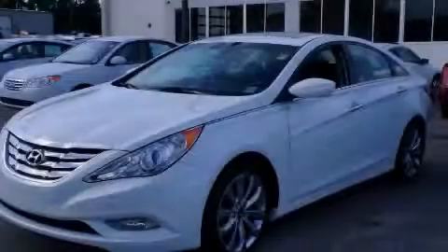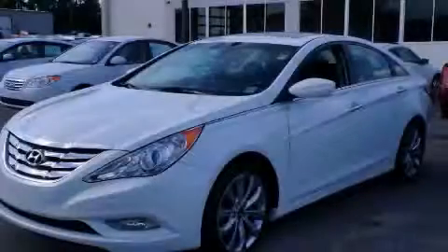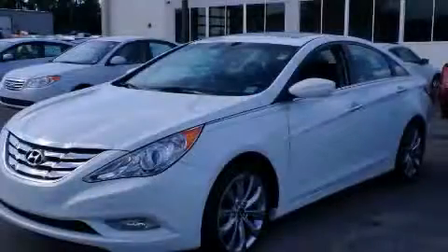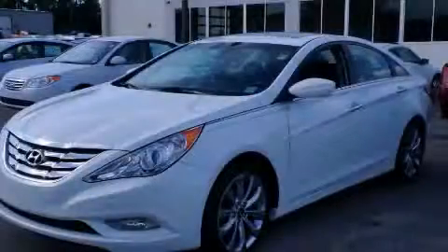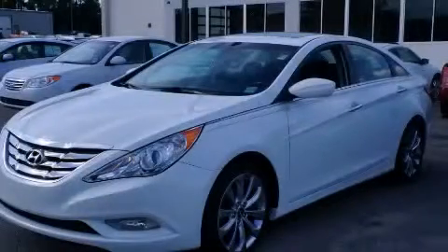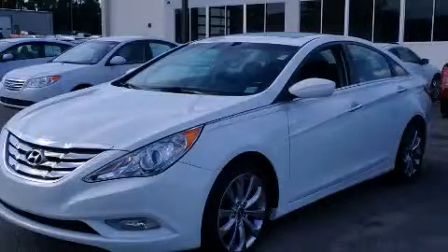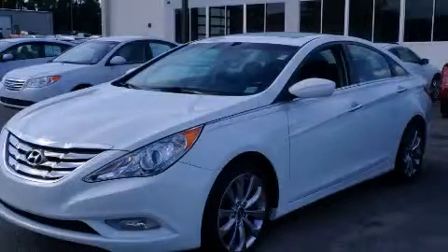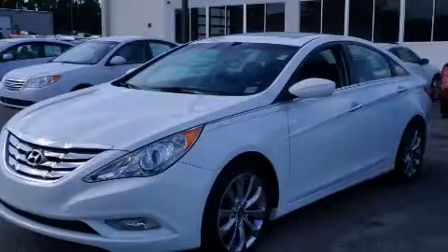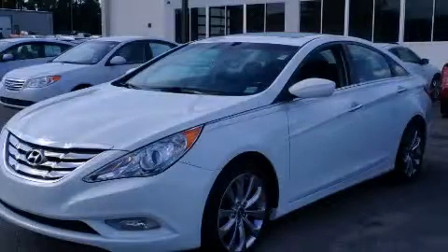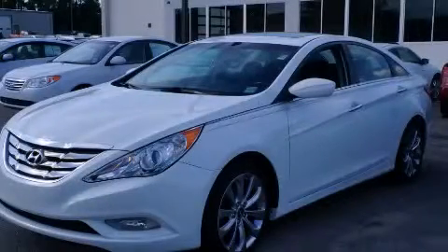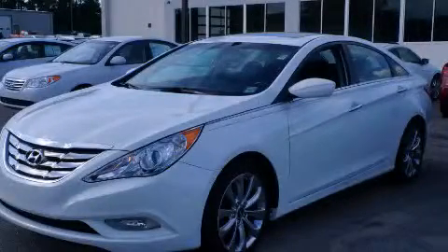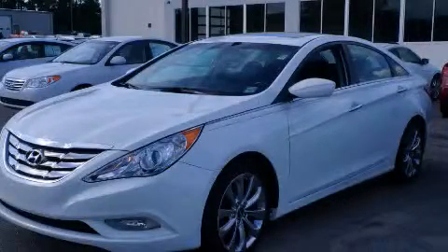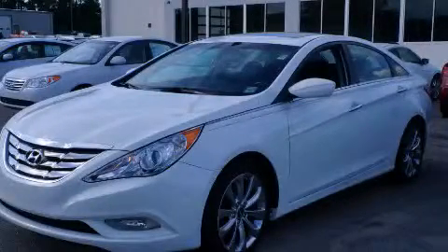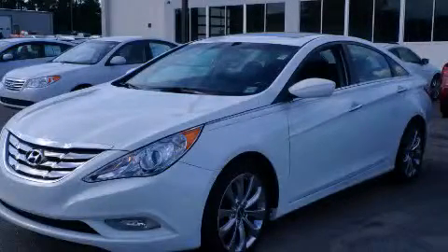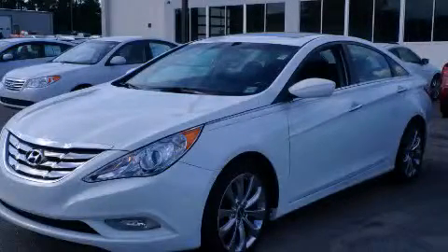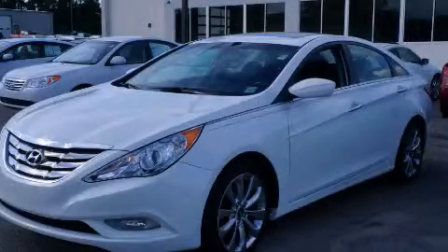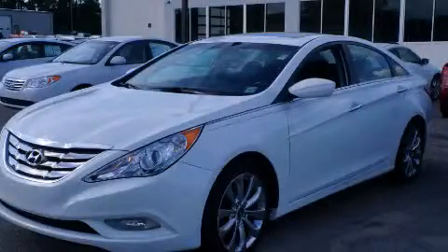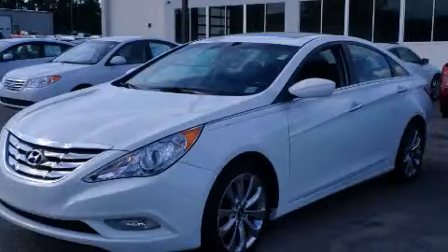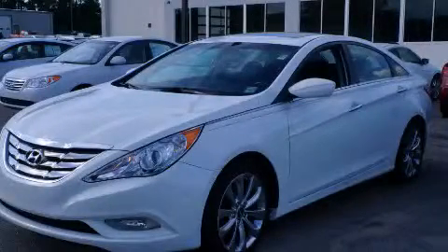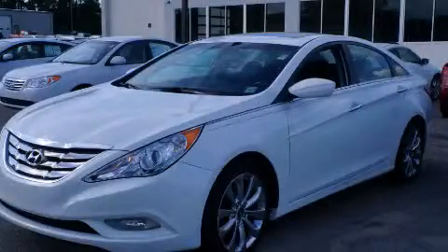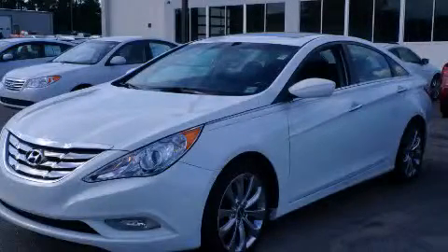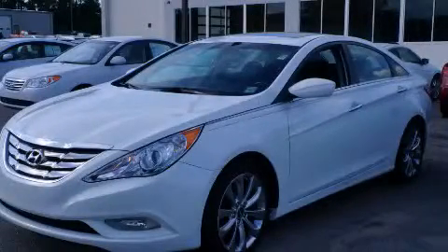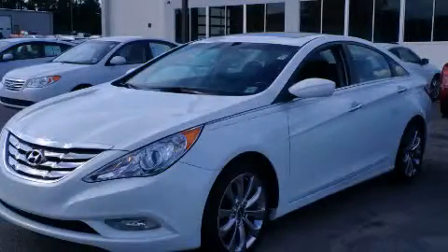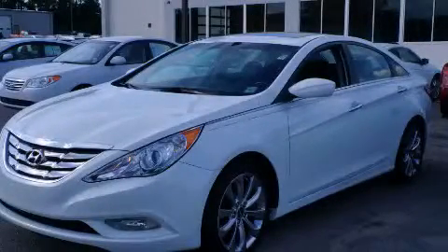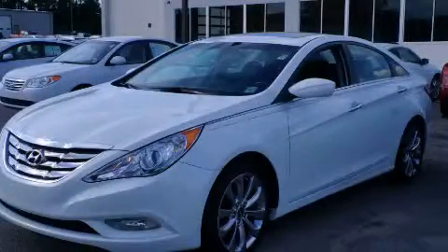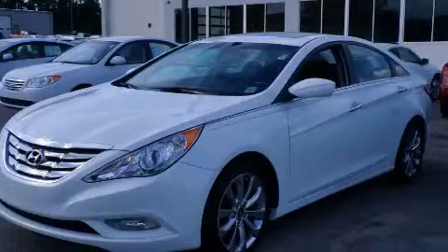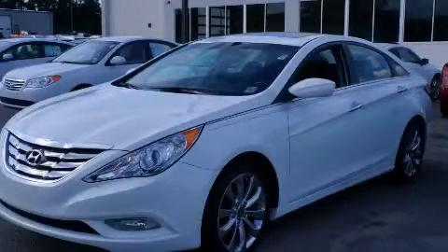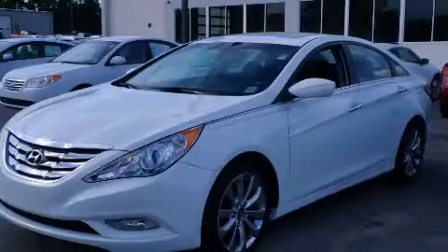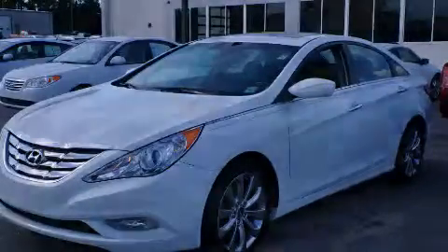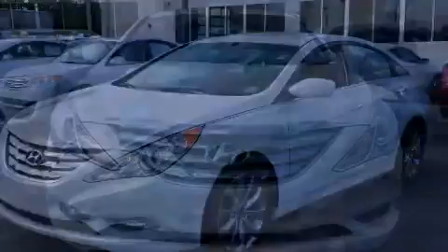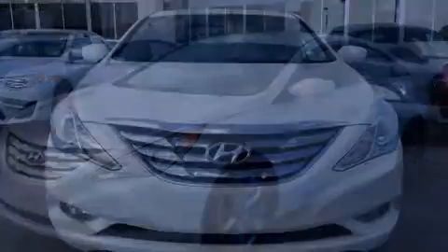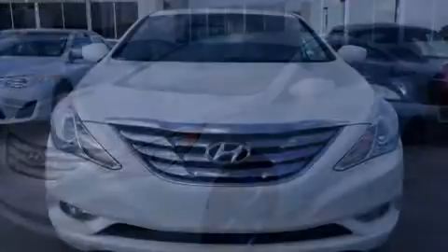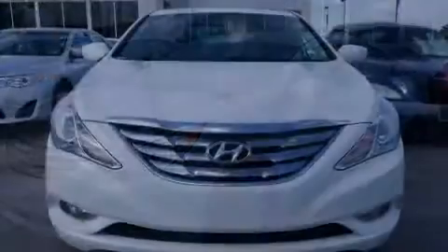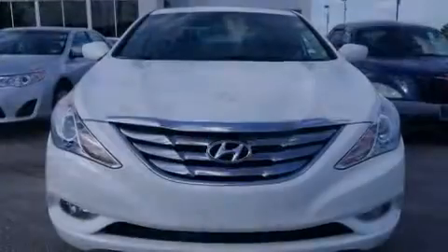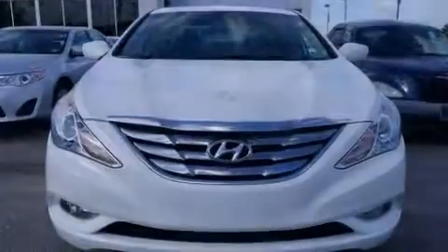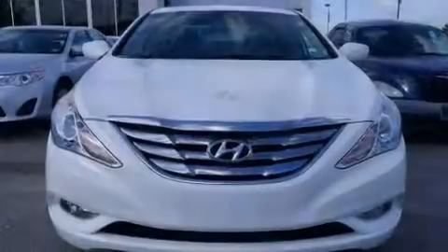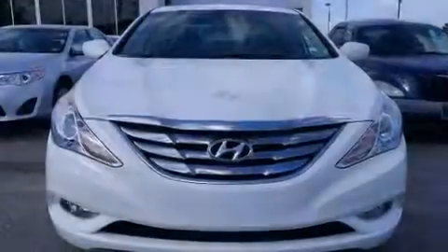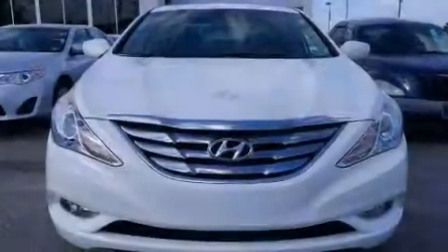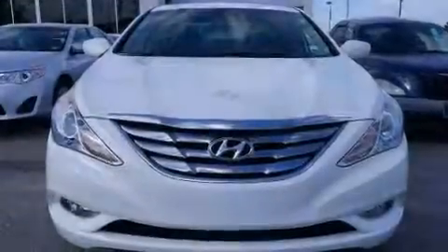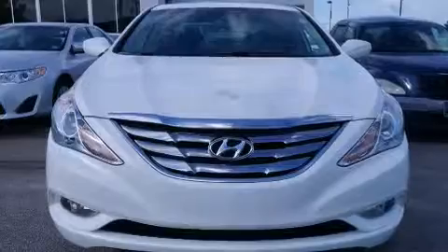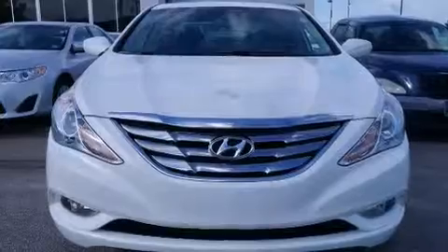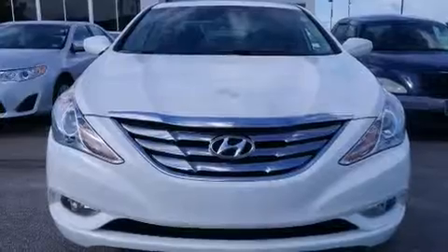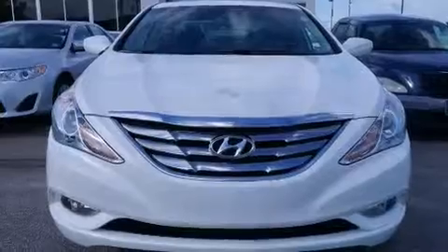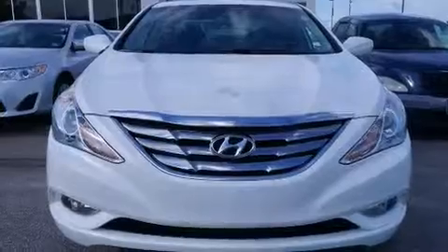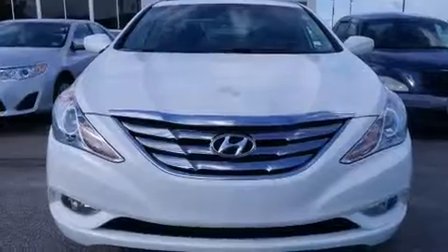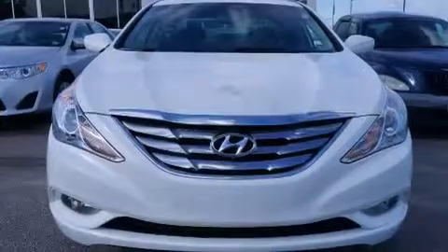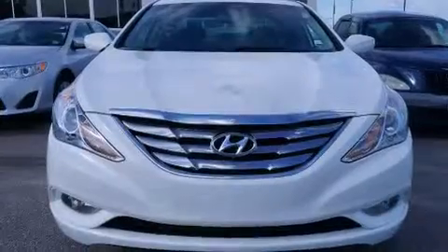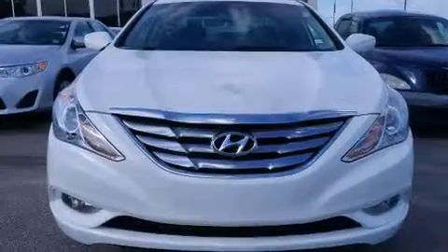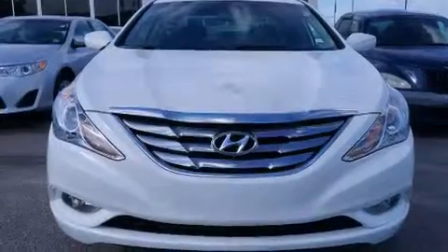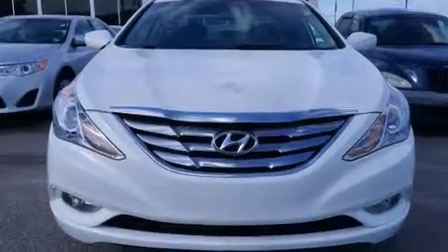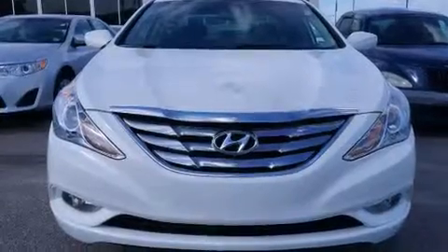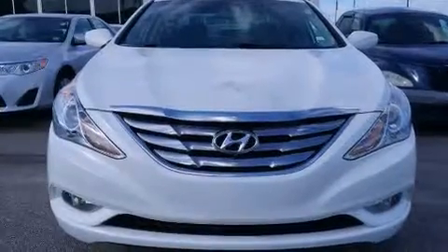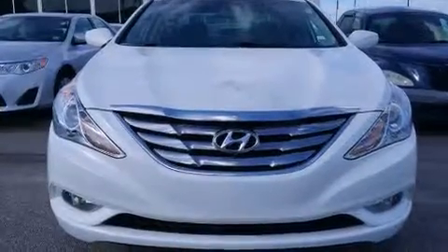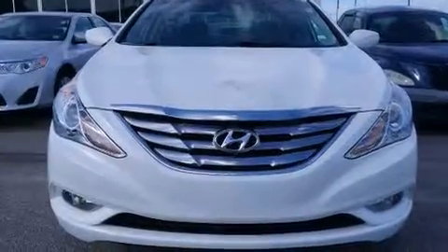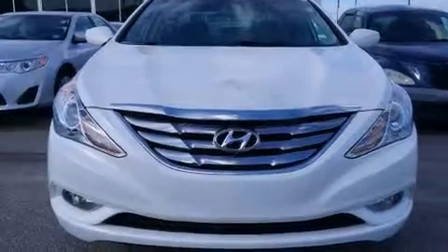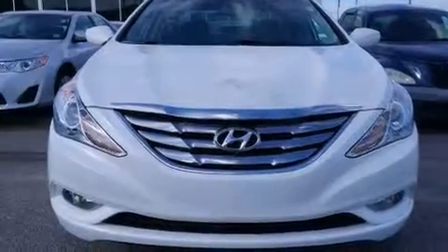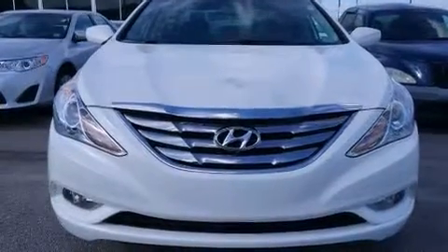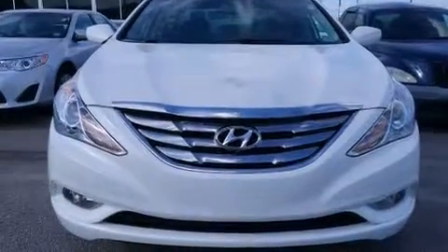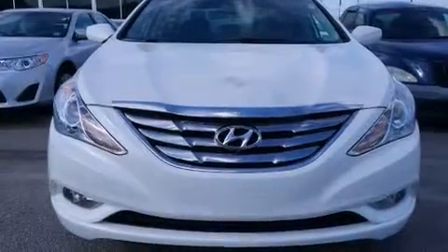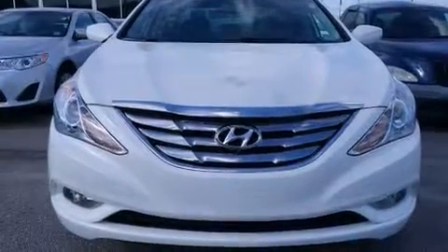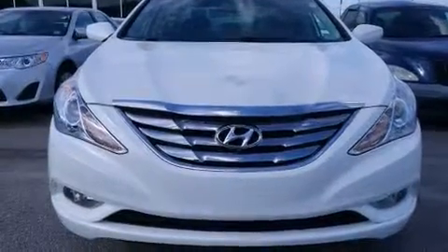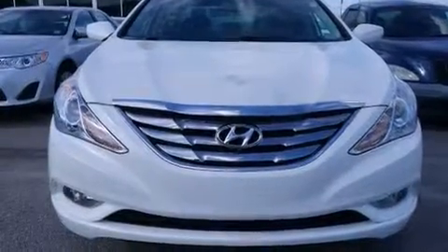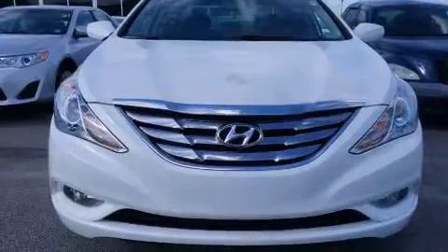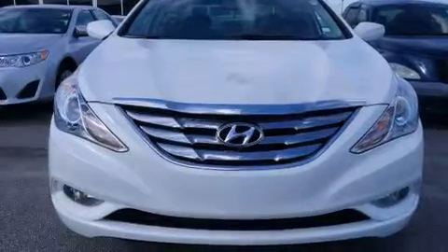This is a 2012 Hyundai Sonata. It has a 2.0-liter four-cylinder engine and an automatic transmission.